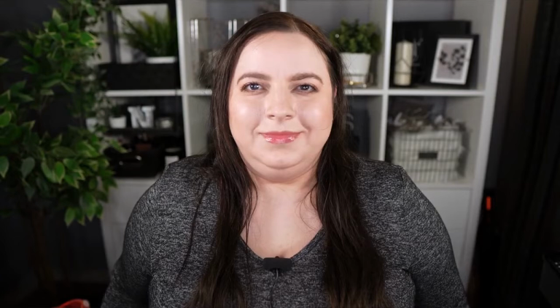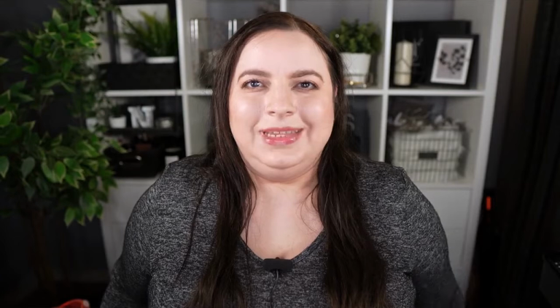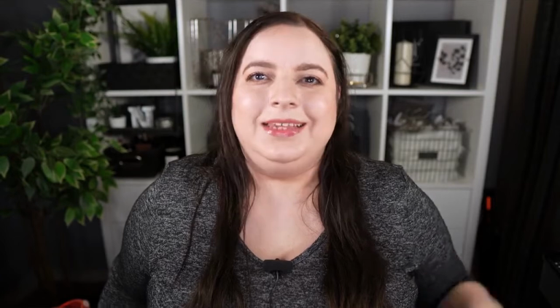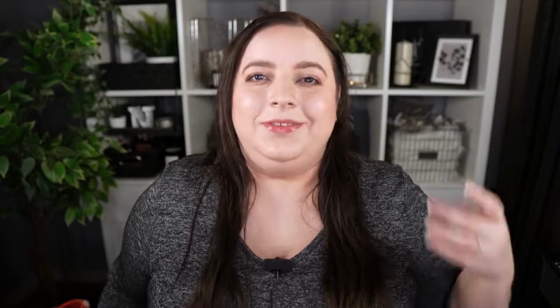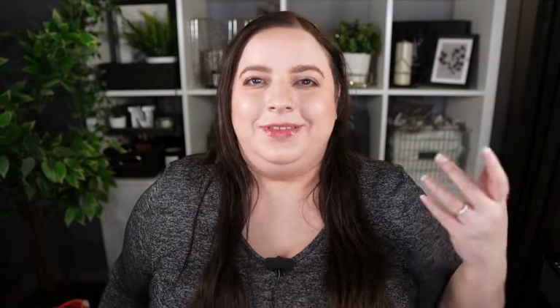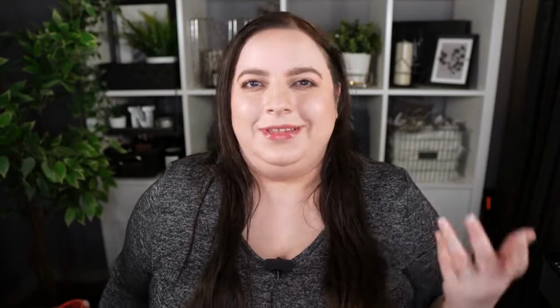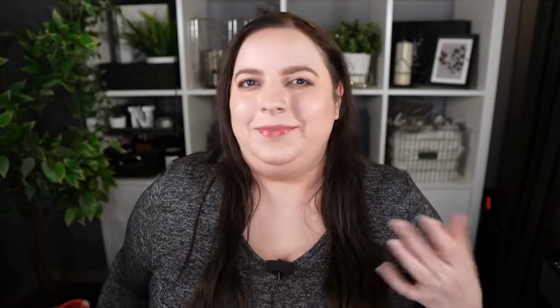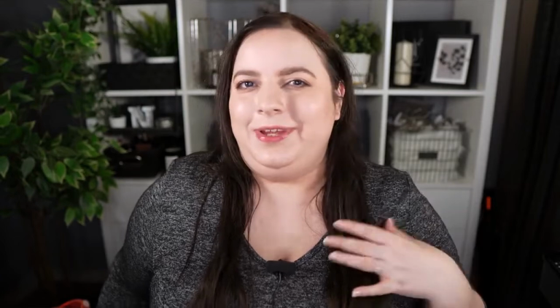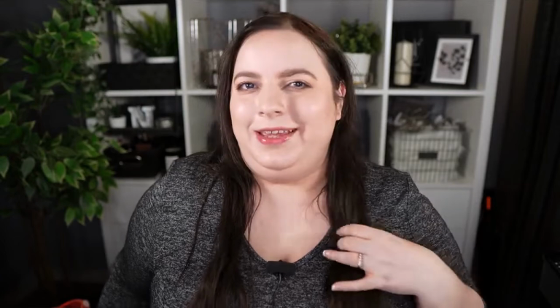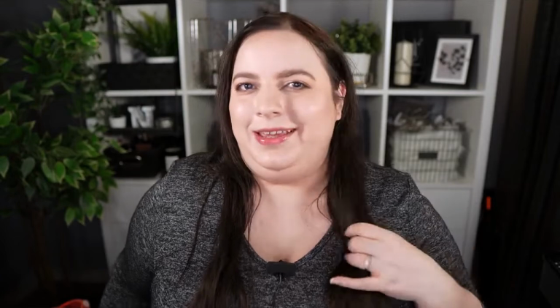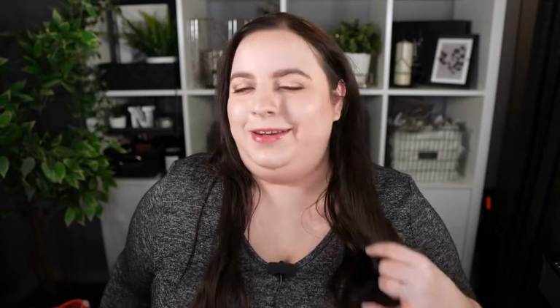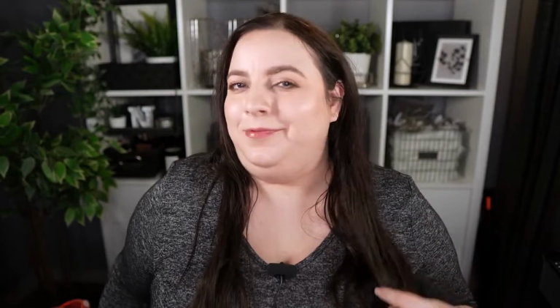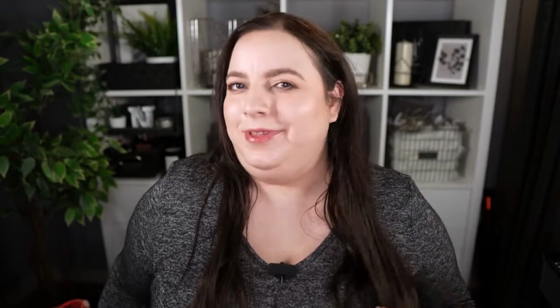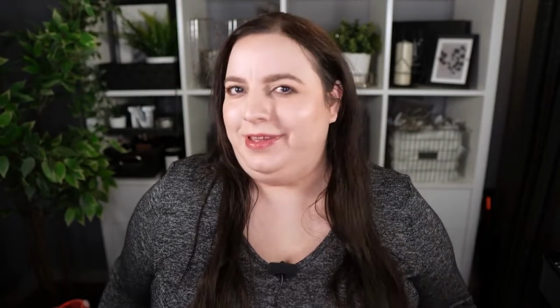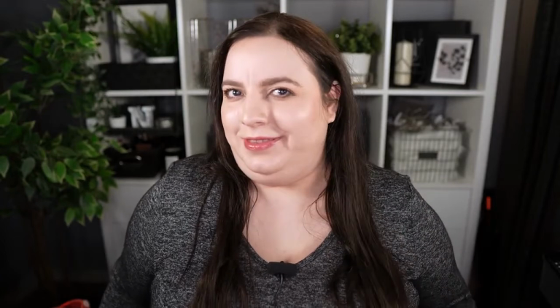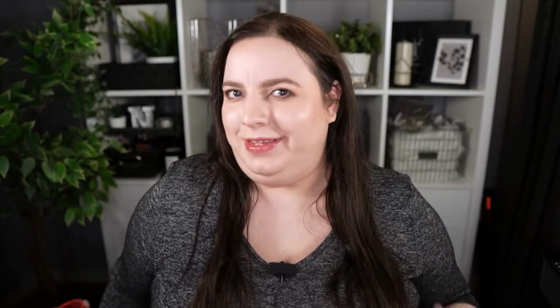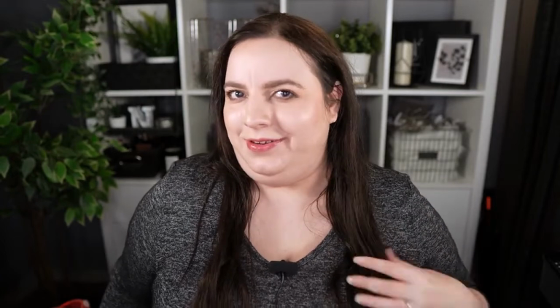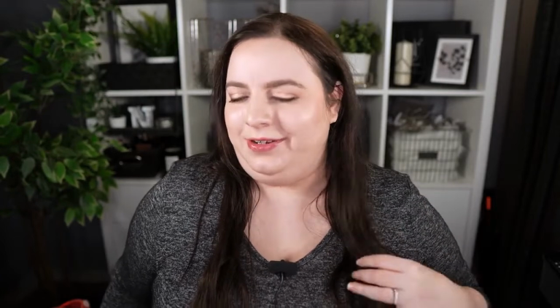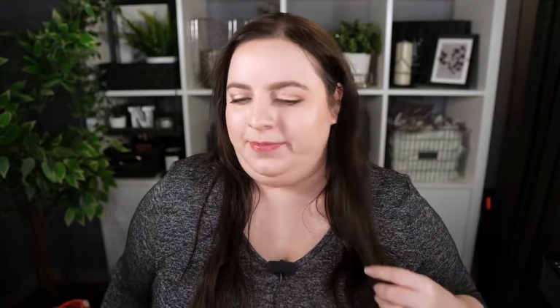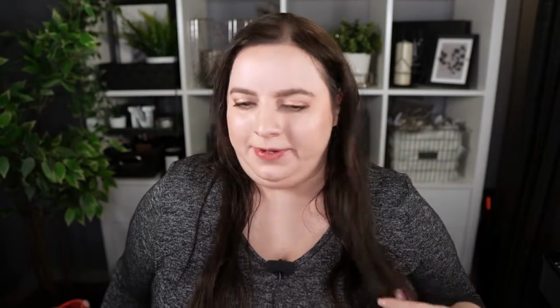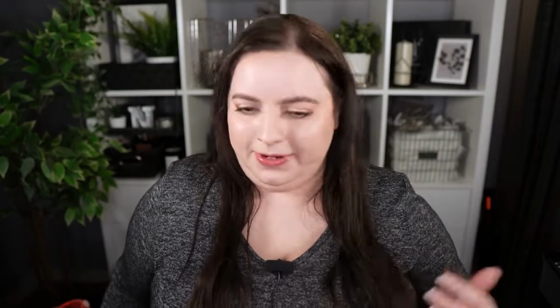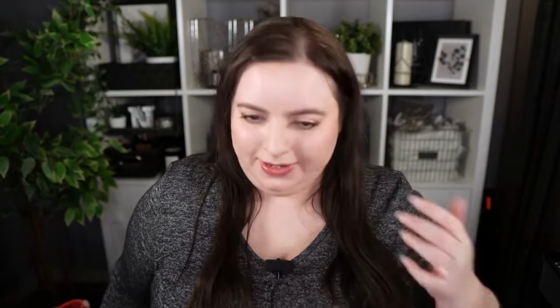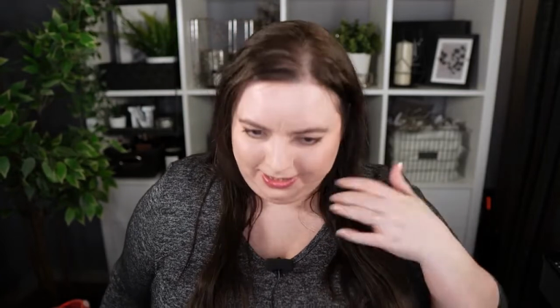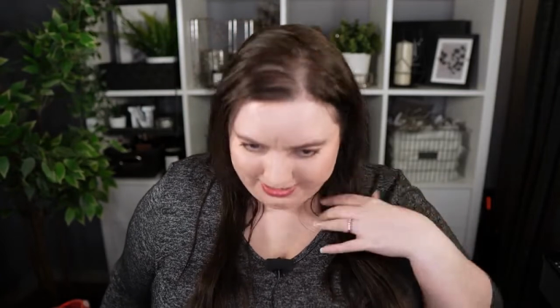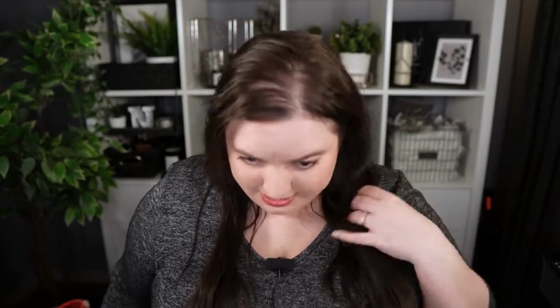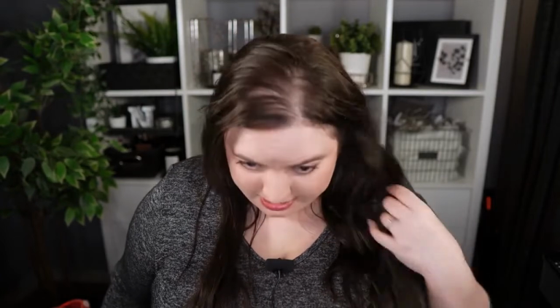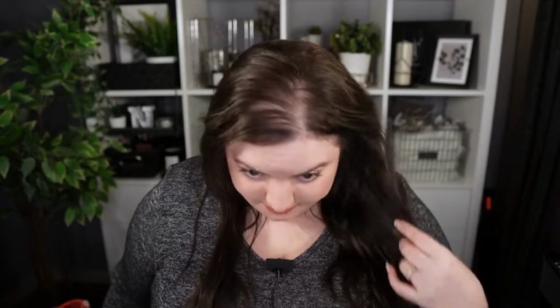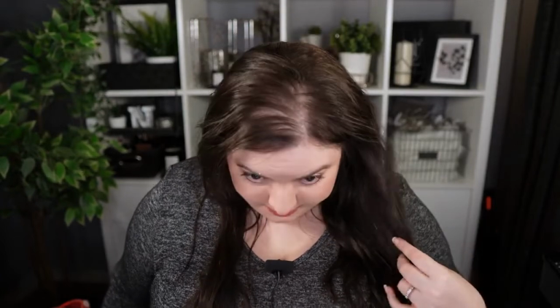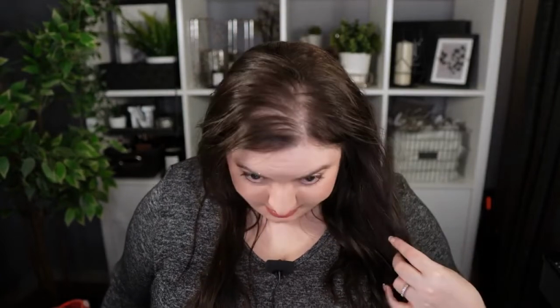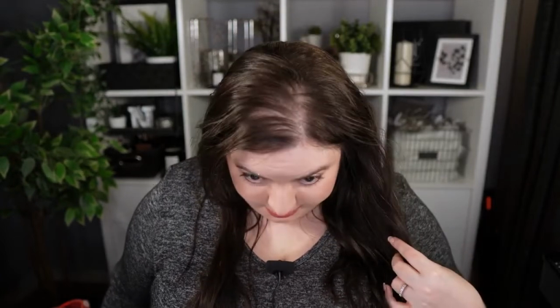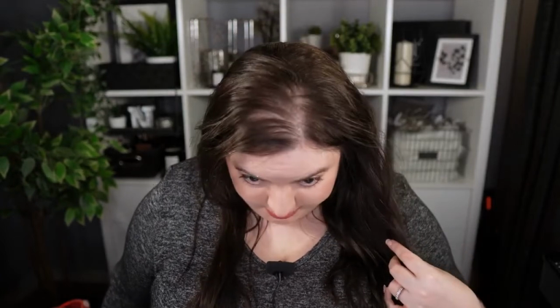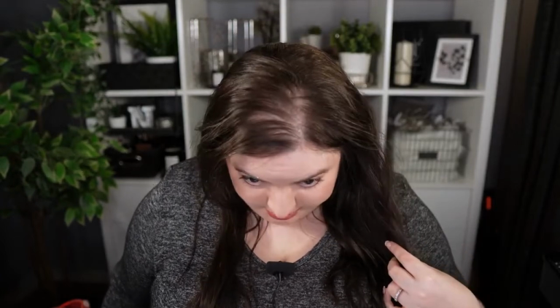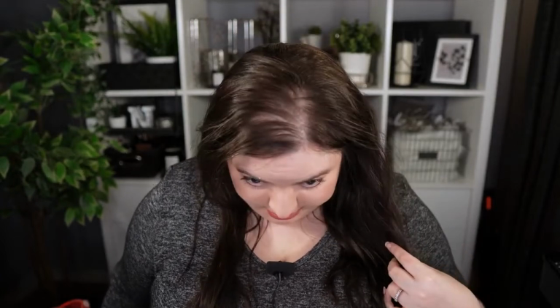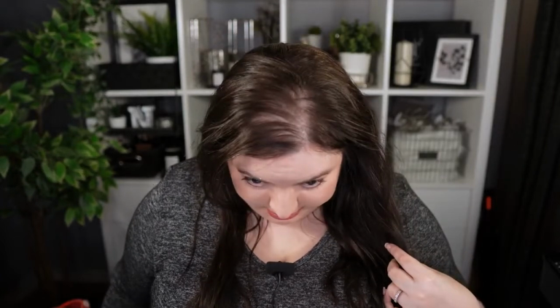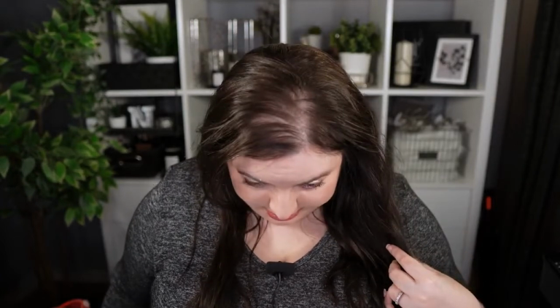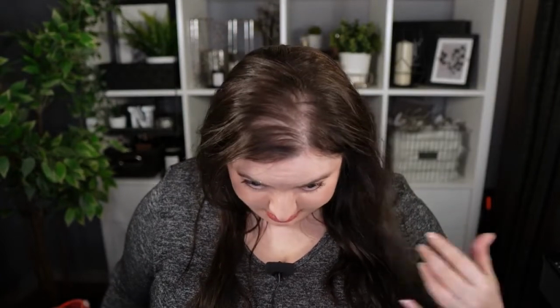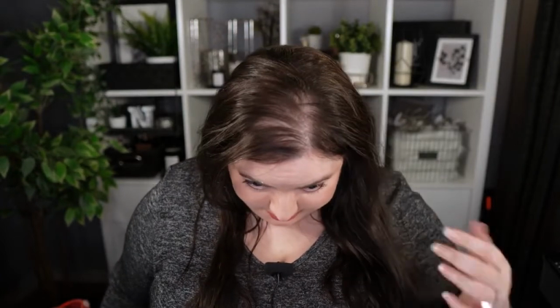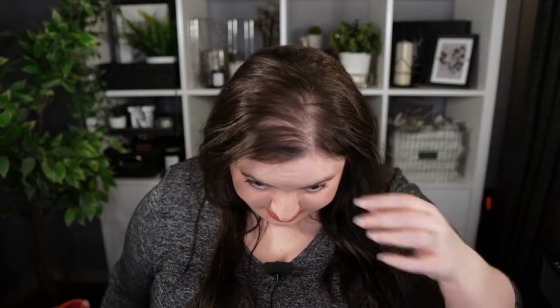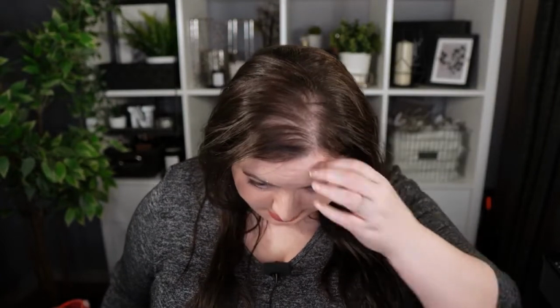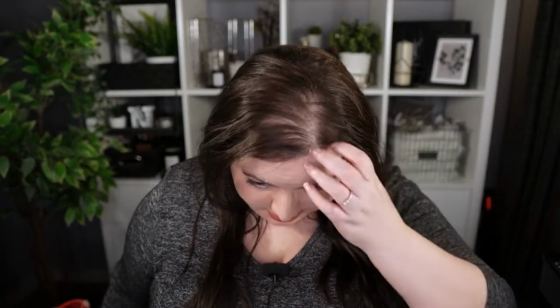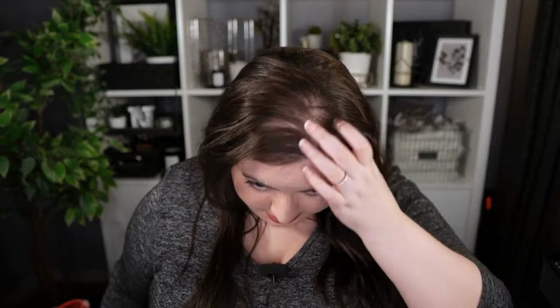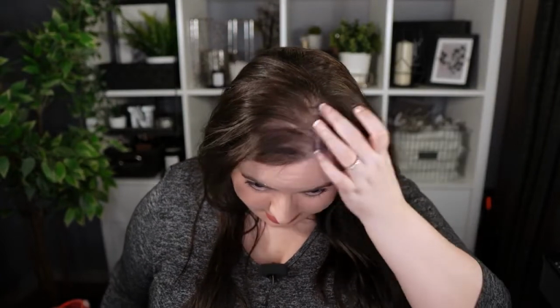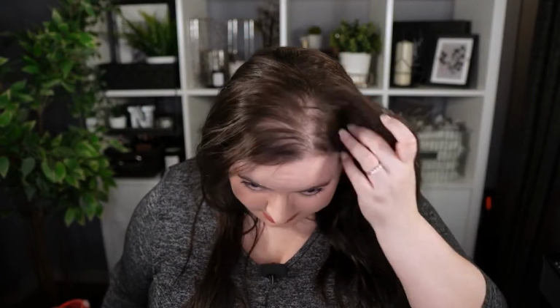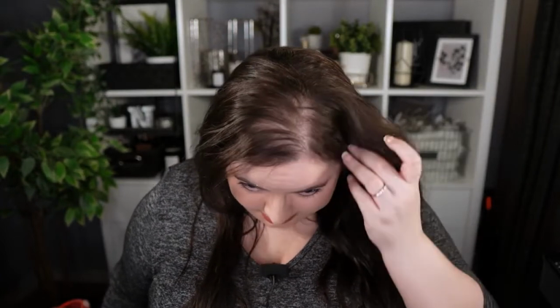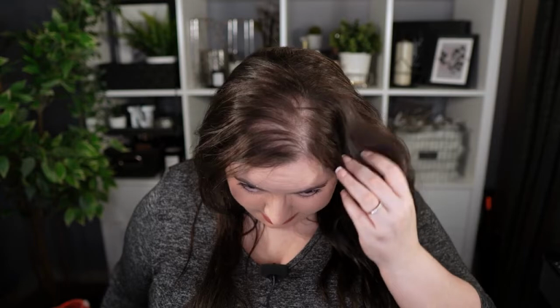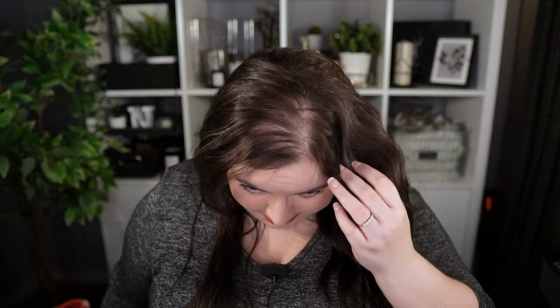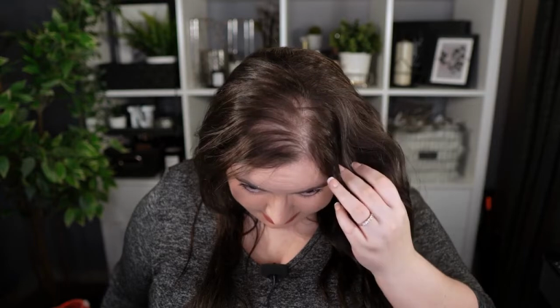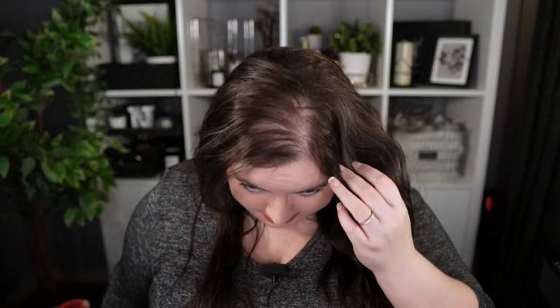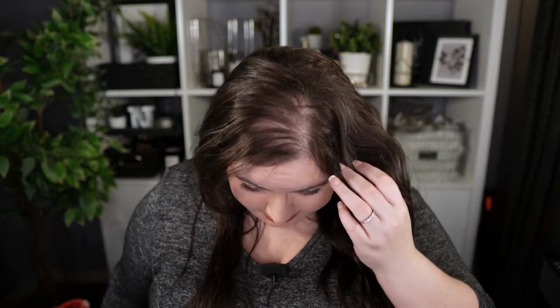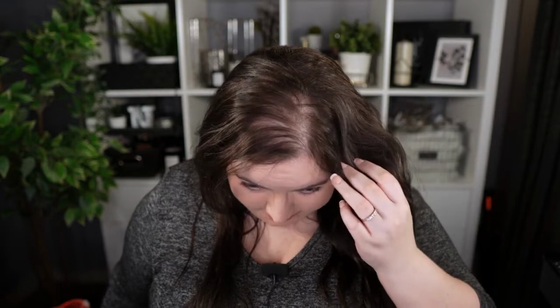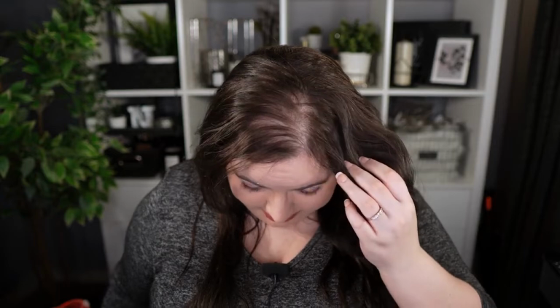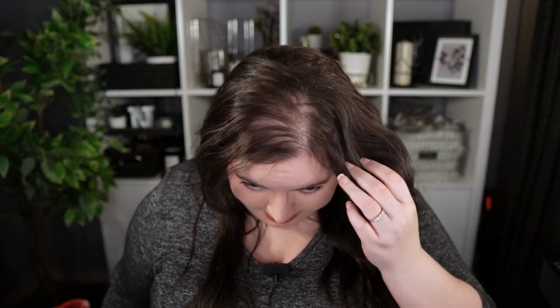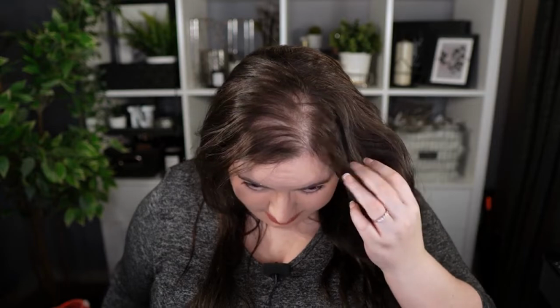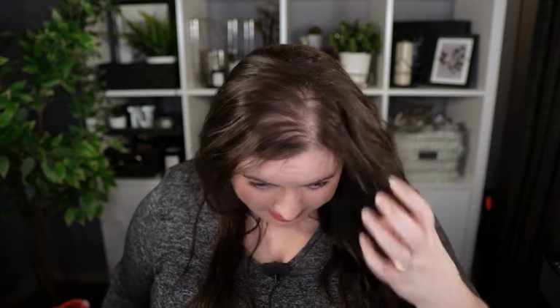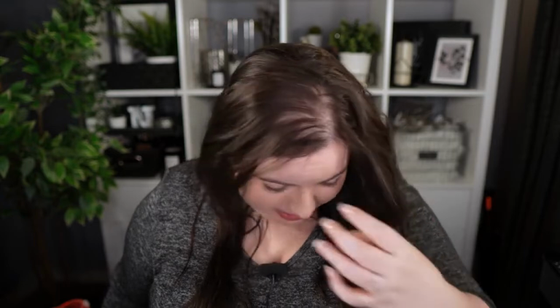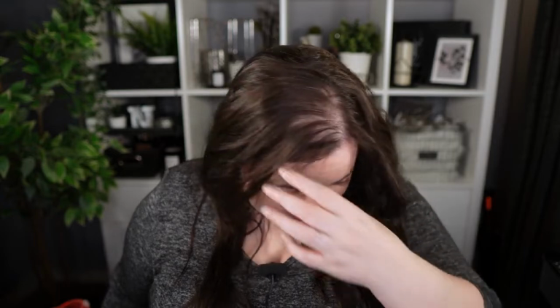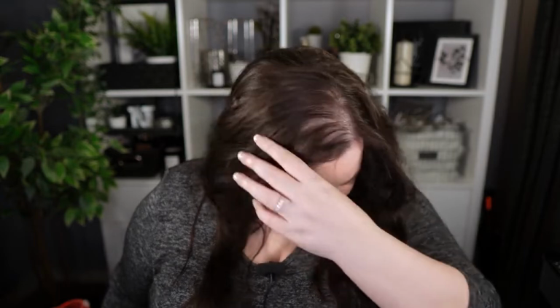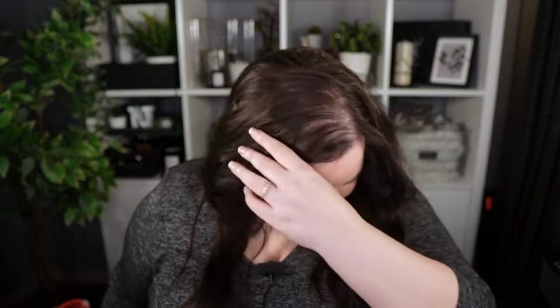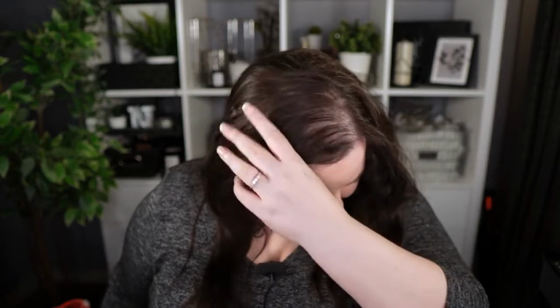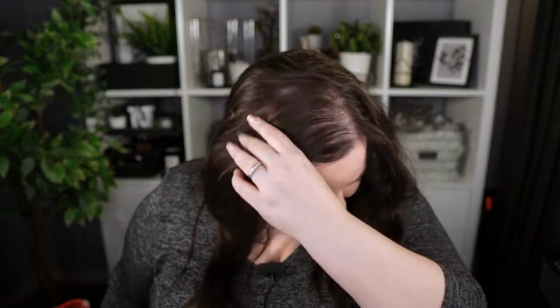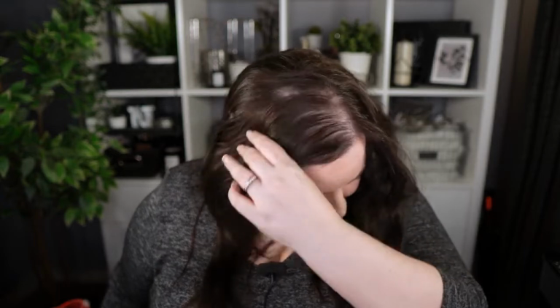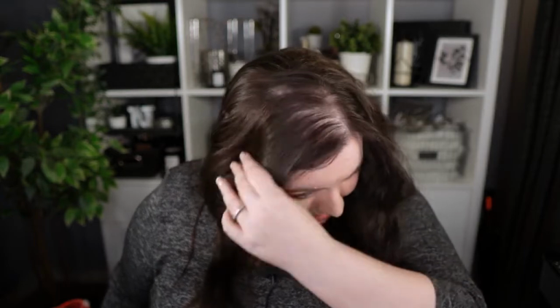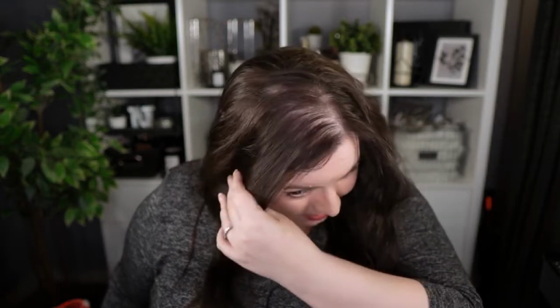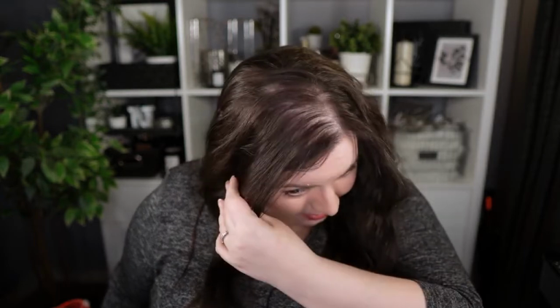So this is my head without the hair topper. I have androgenic alopecia, also known as female pattern hair loss.